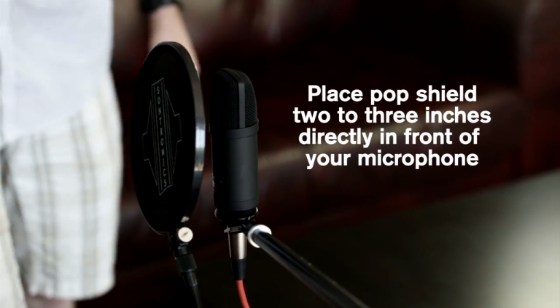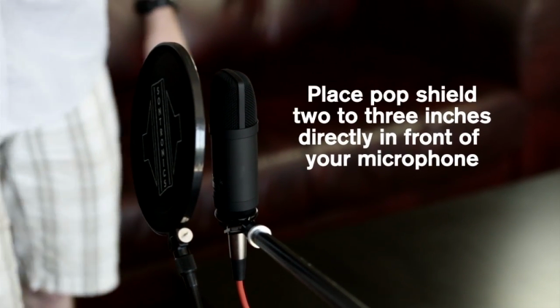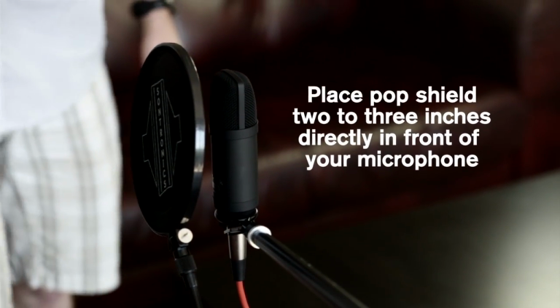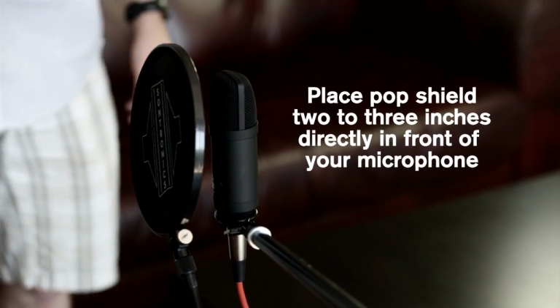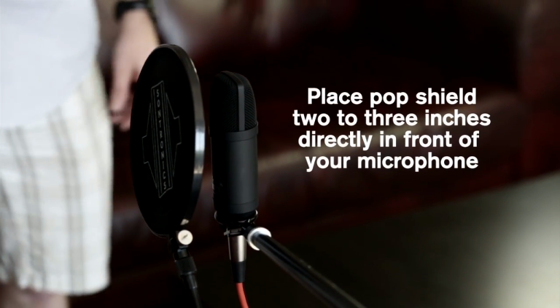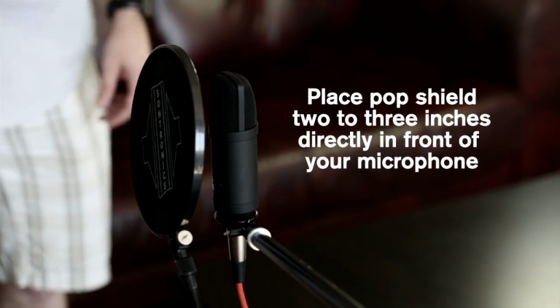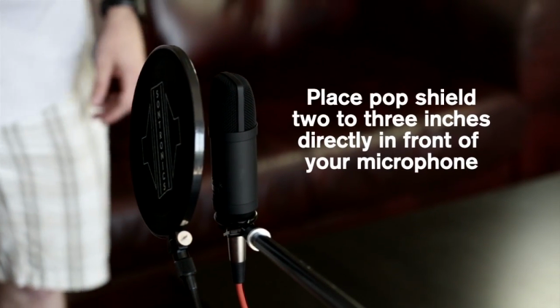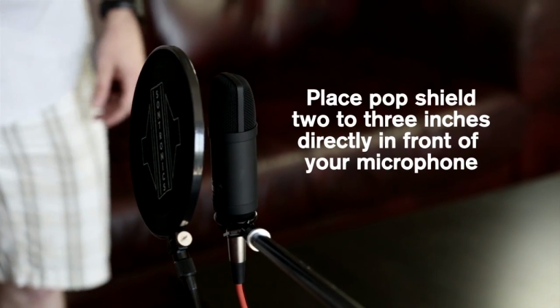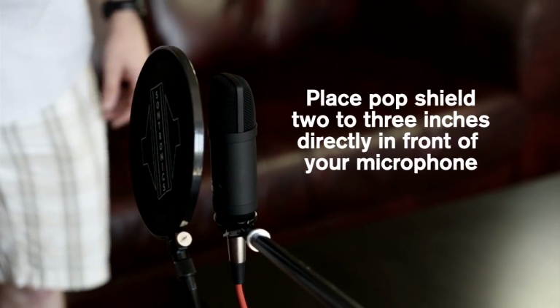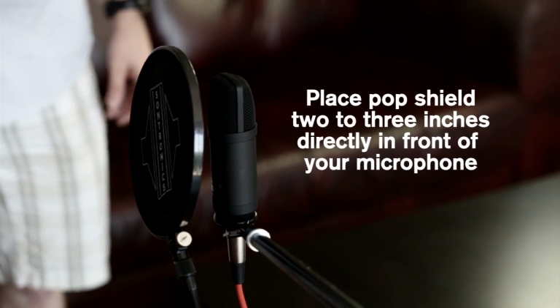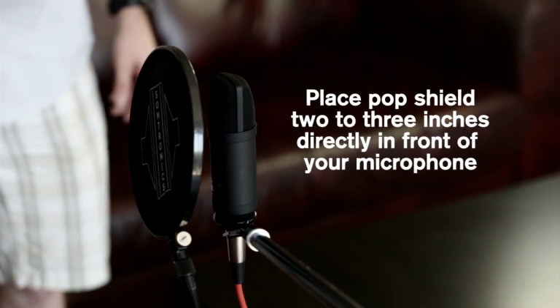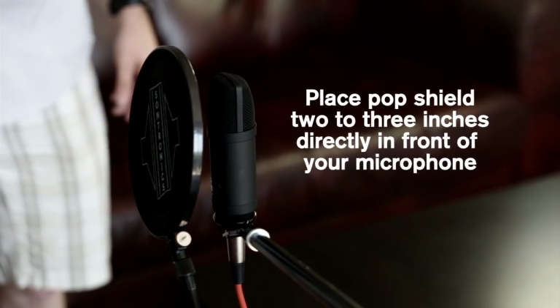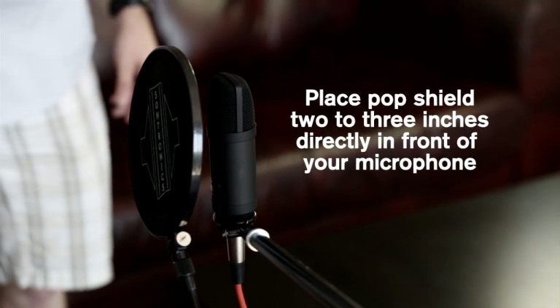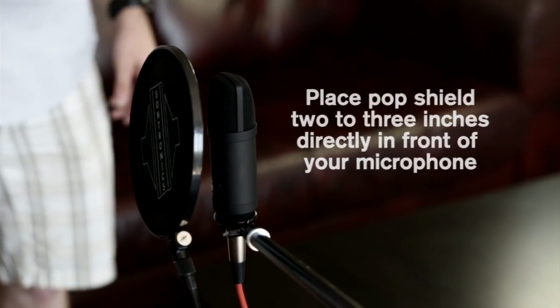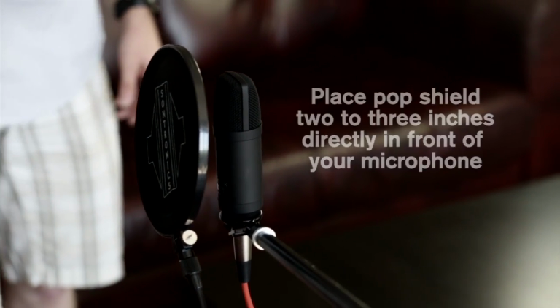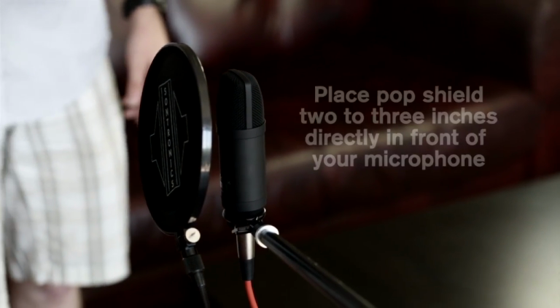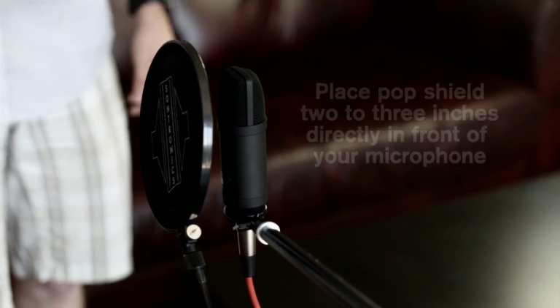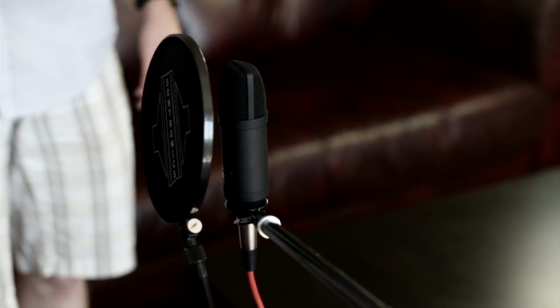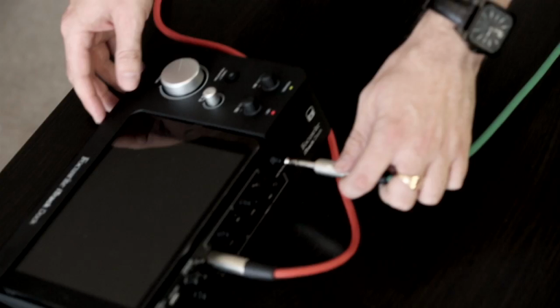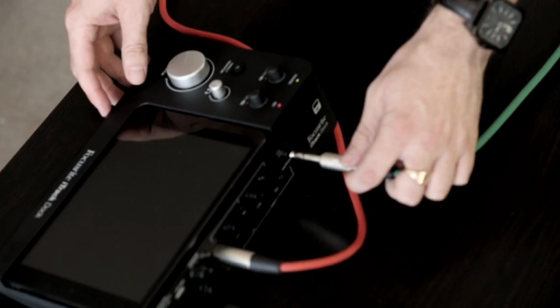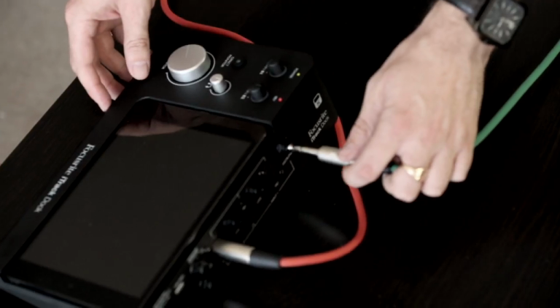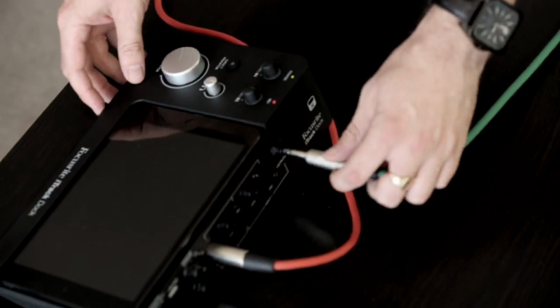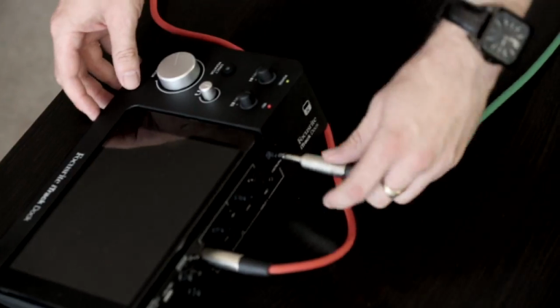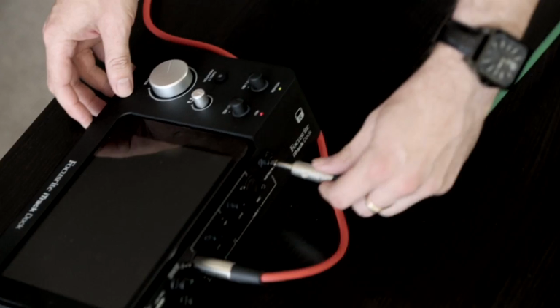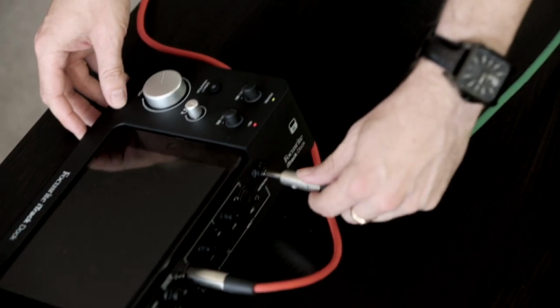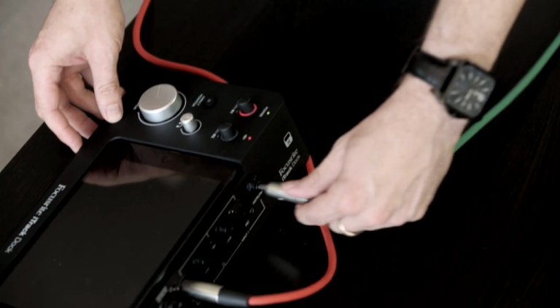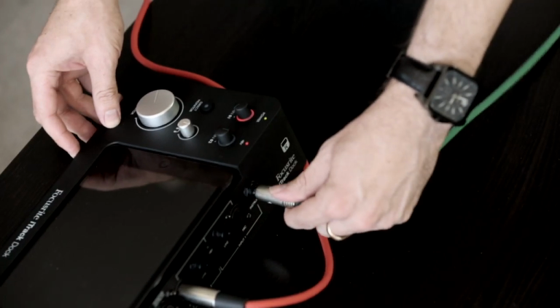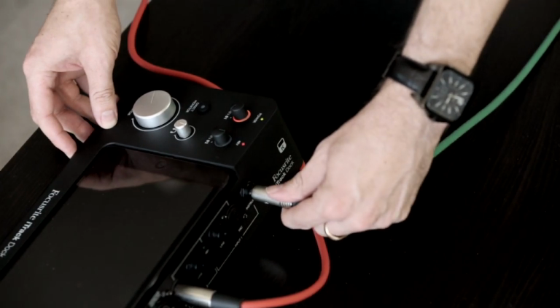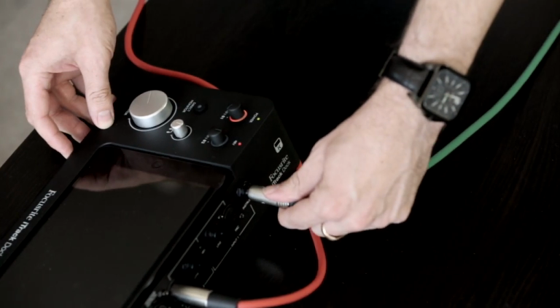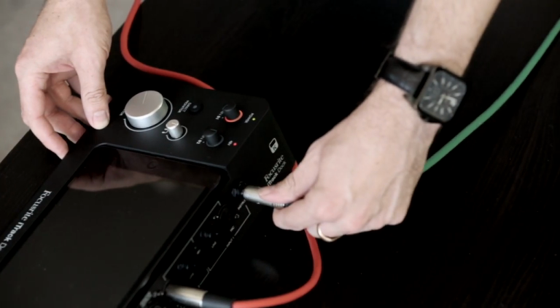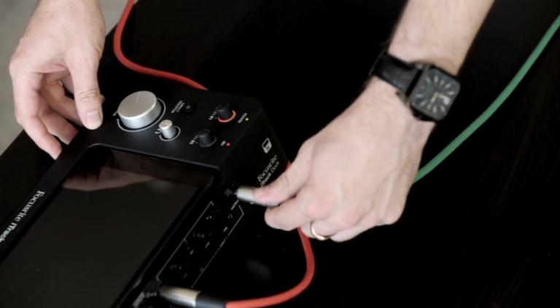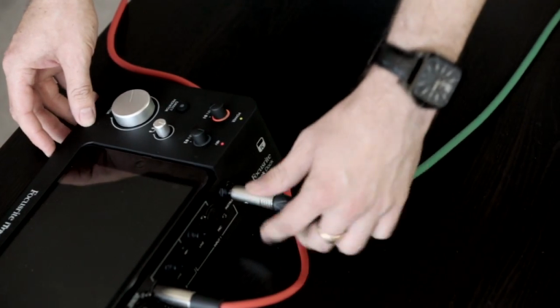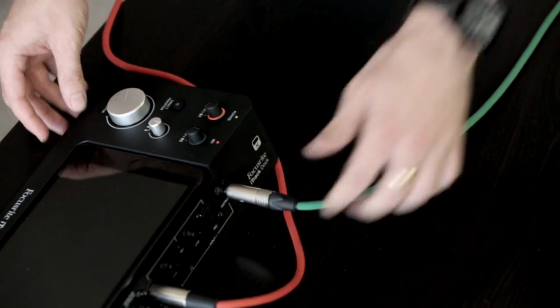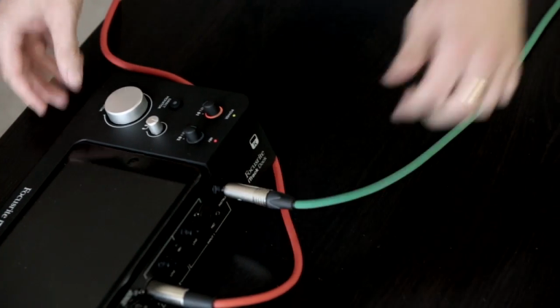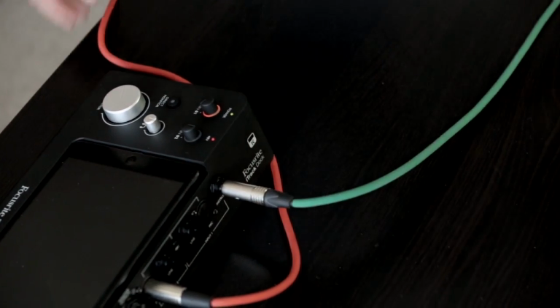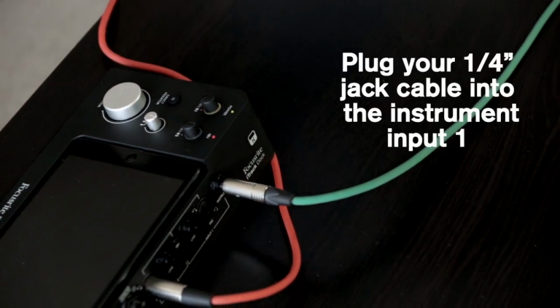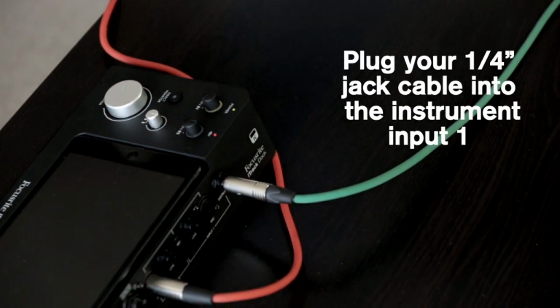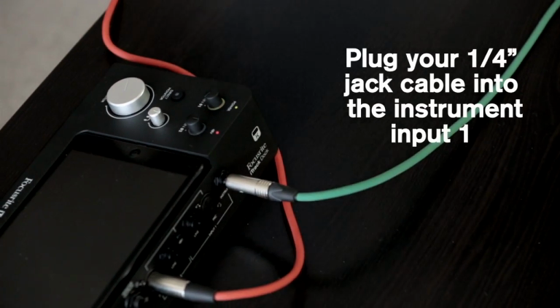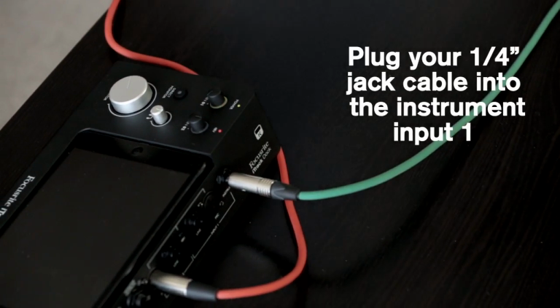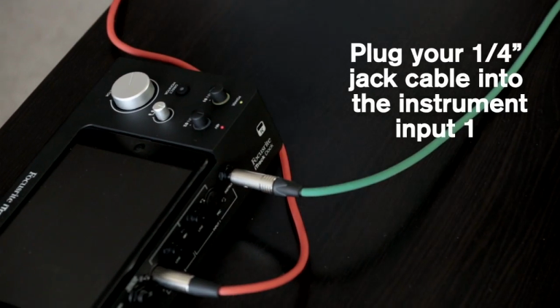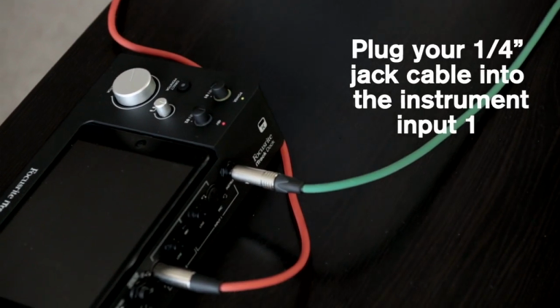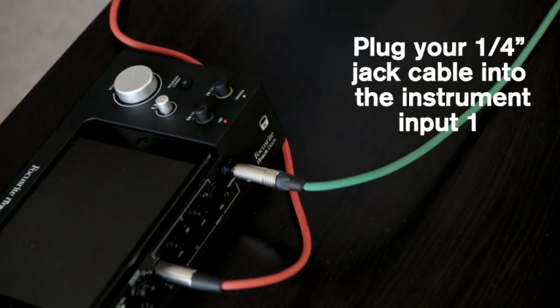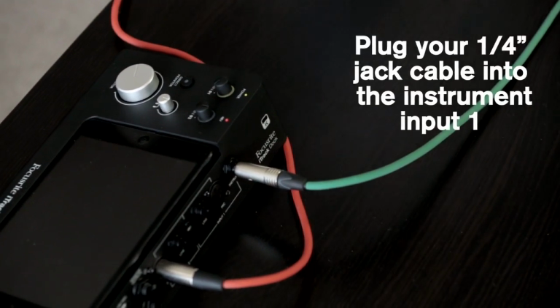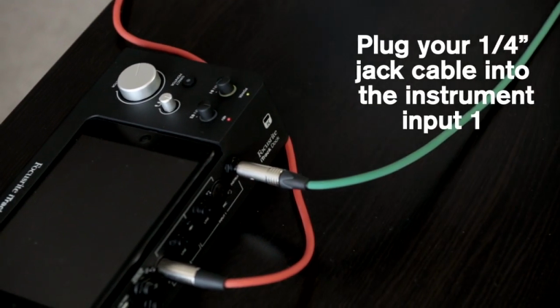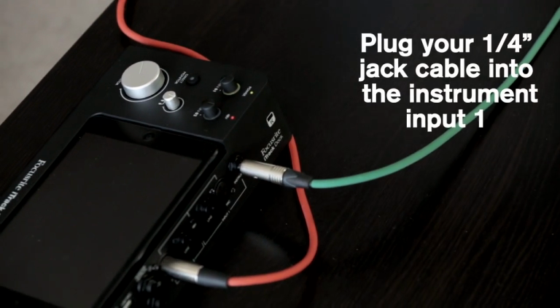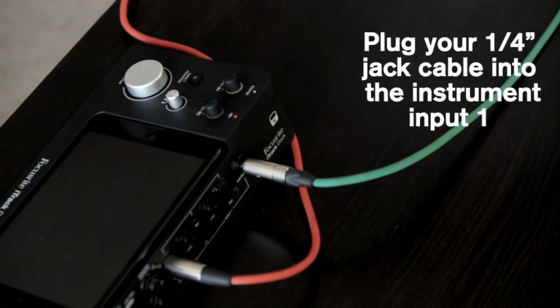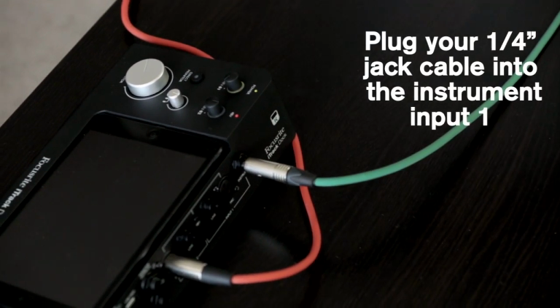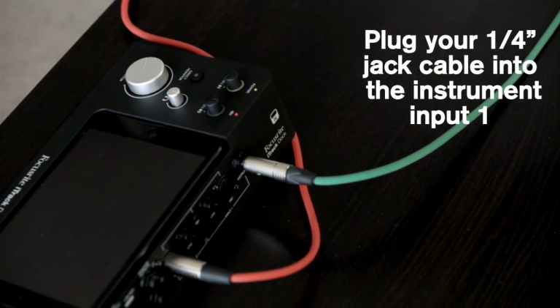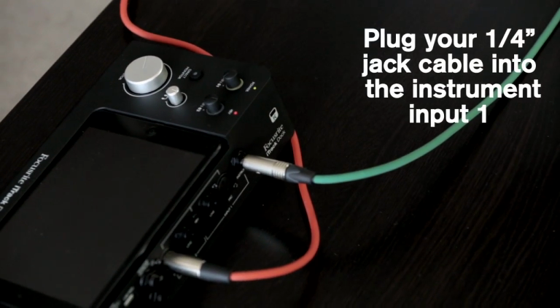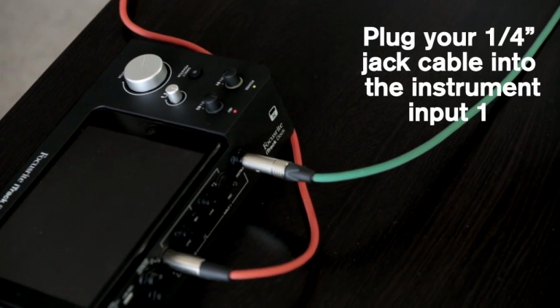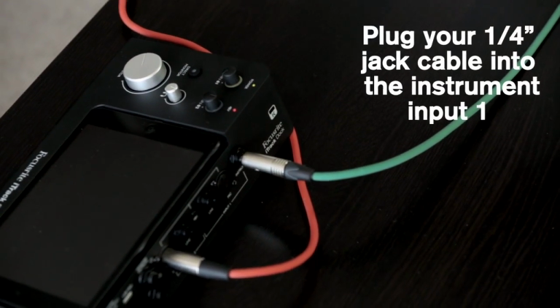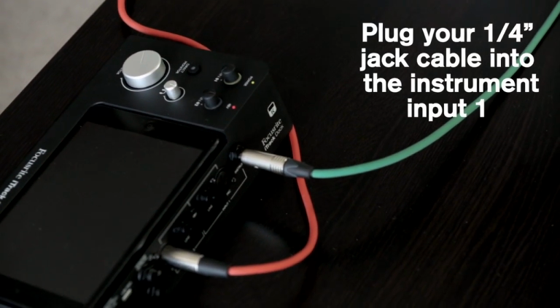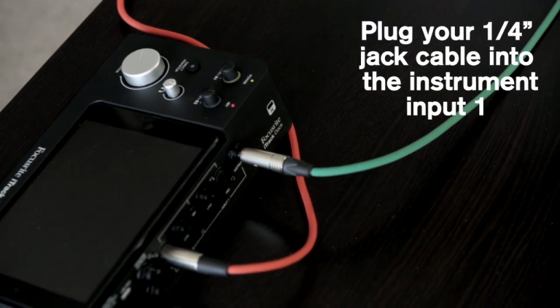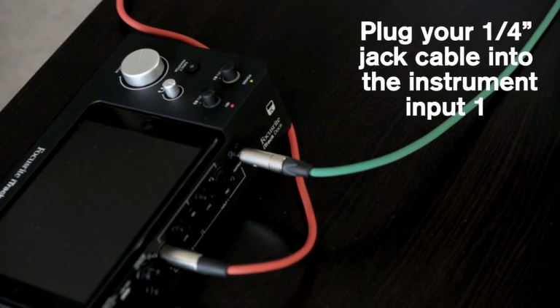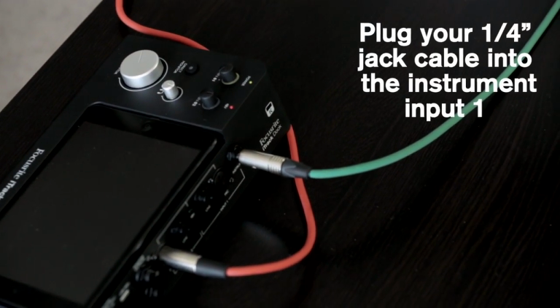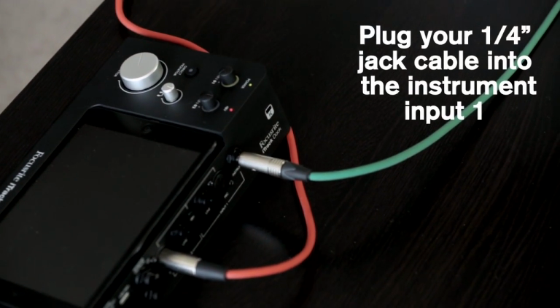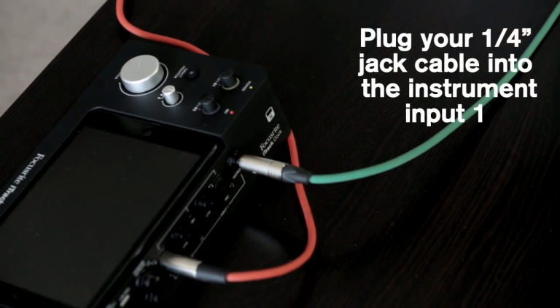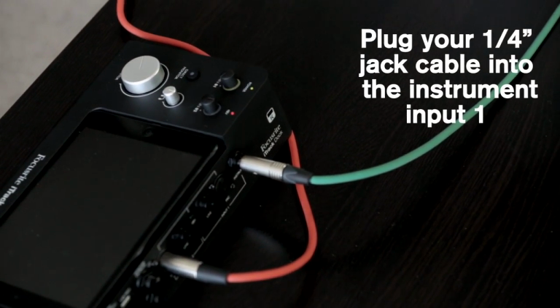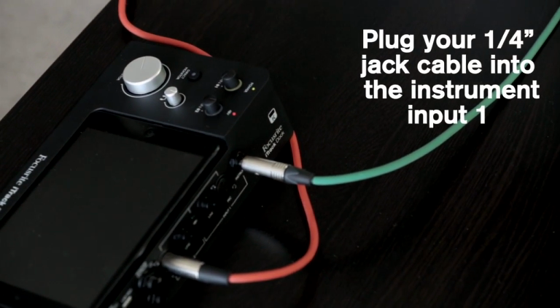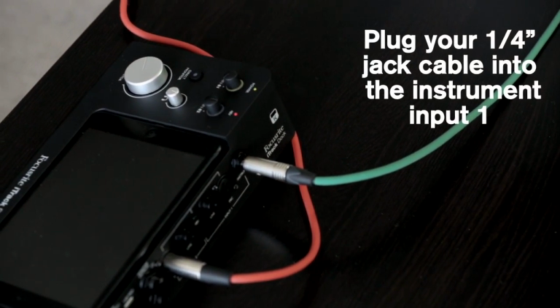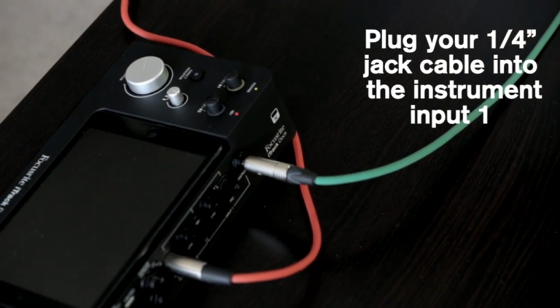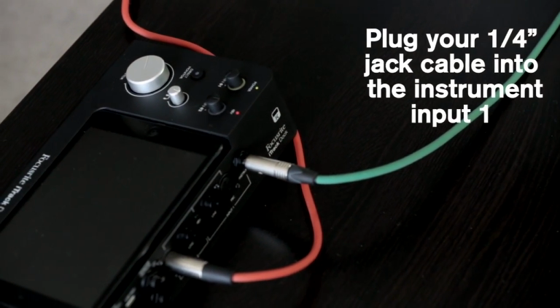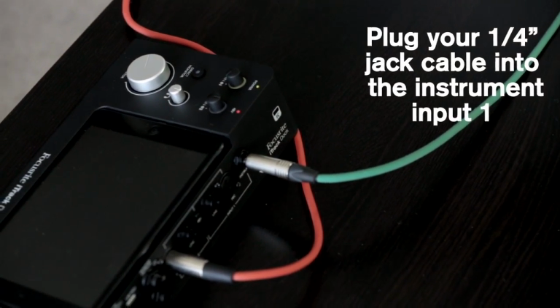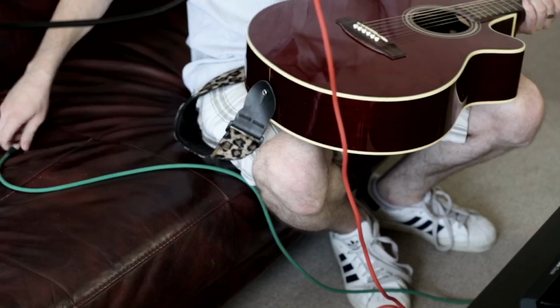It doesn't sound great, does it? Now plug in the jack lead for your guitar into Input 1's instrument input, and plug it into your guitar.